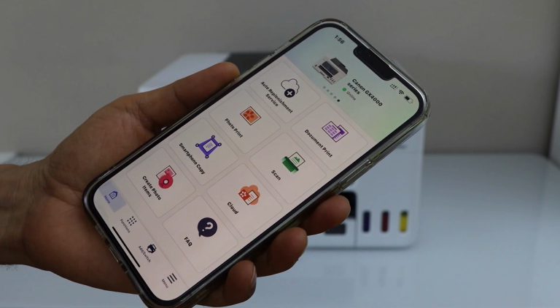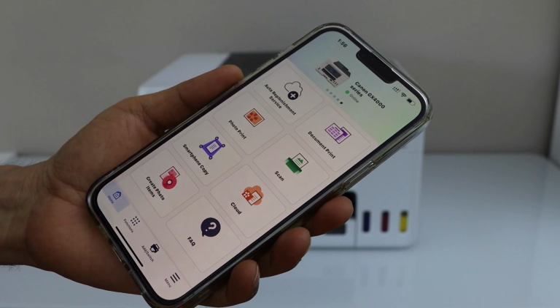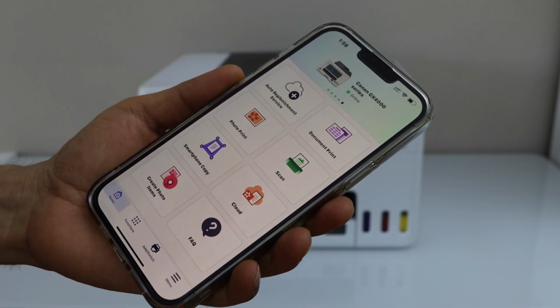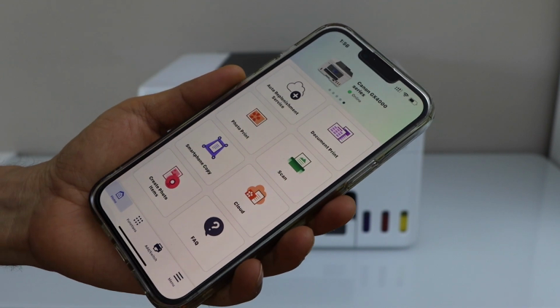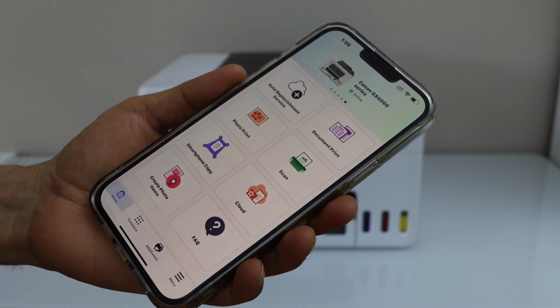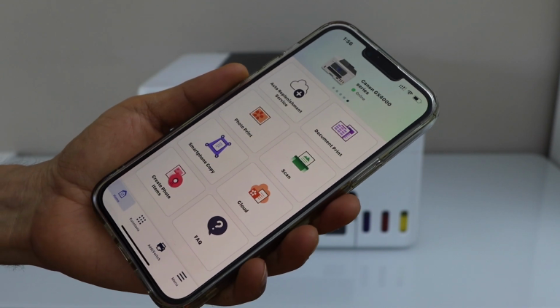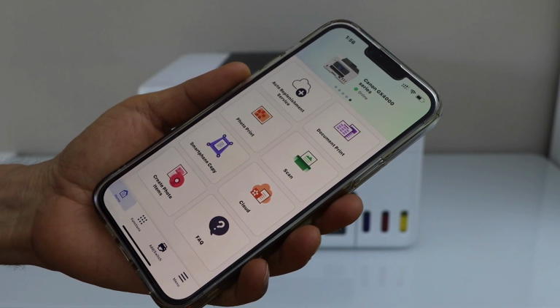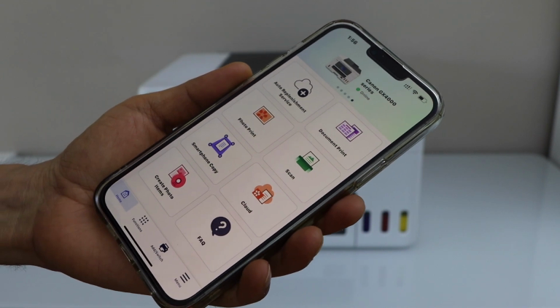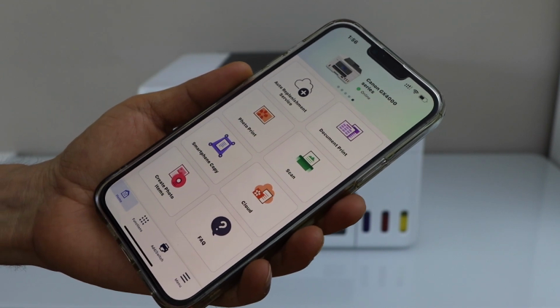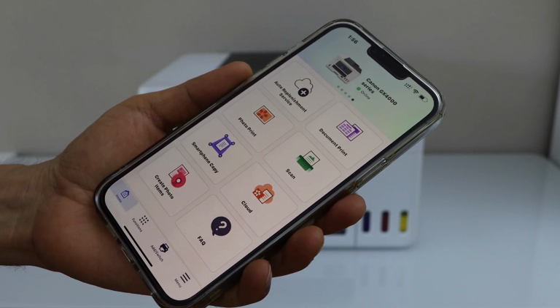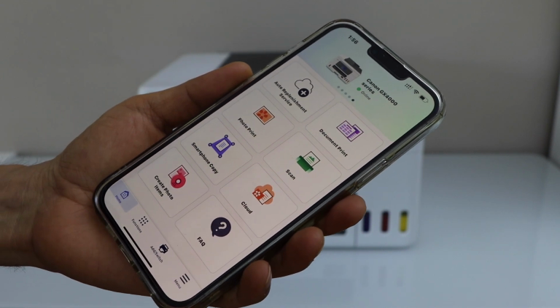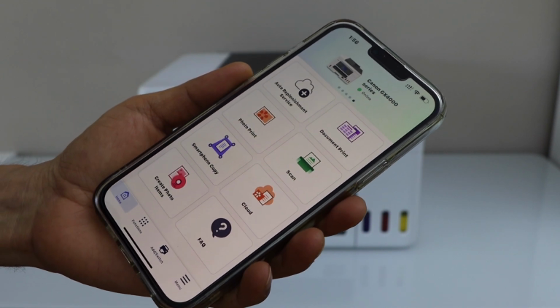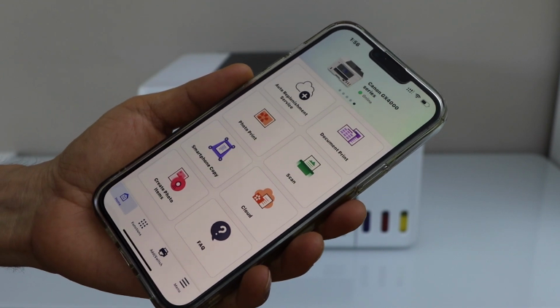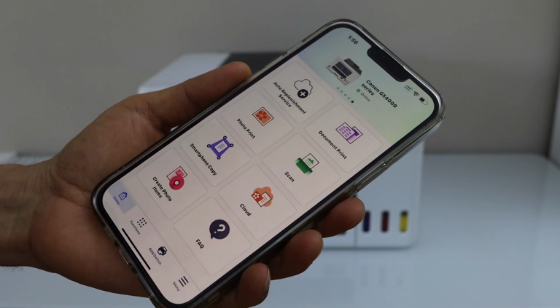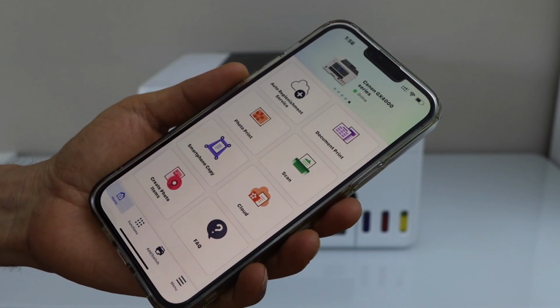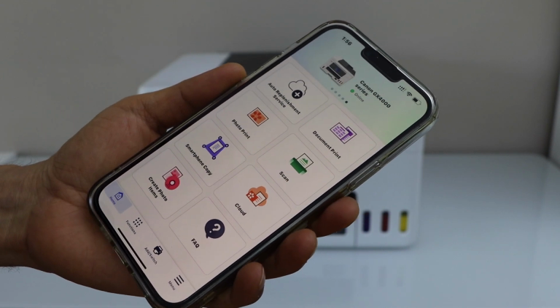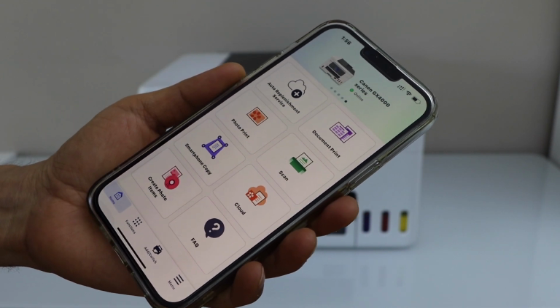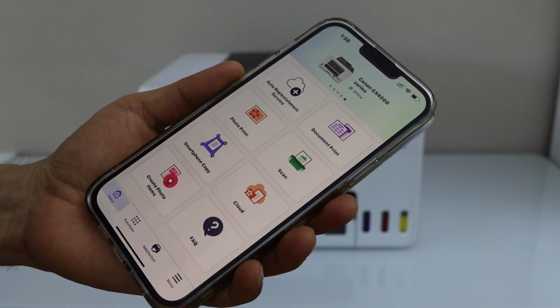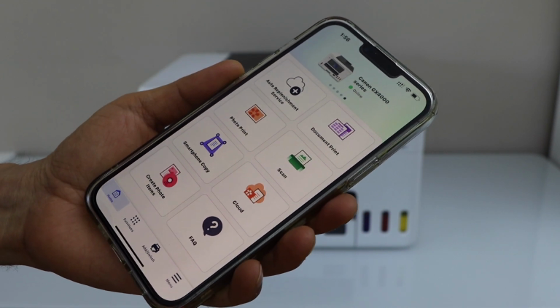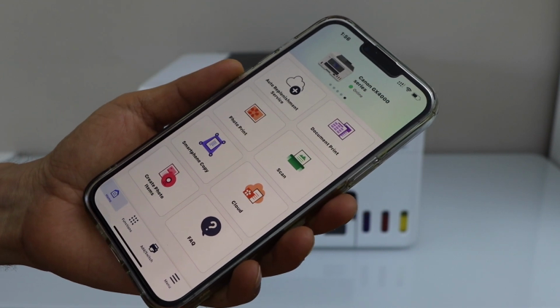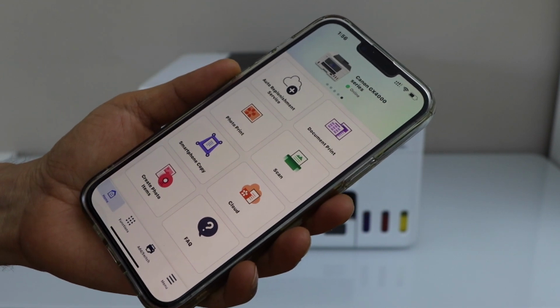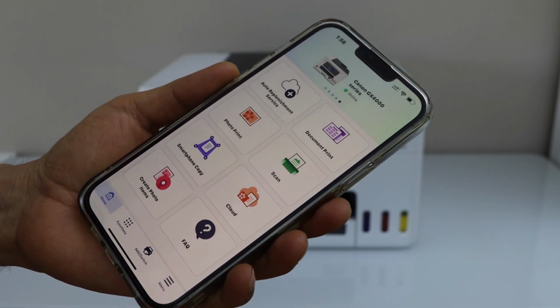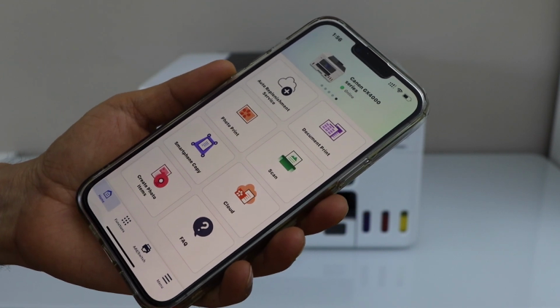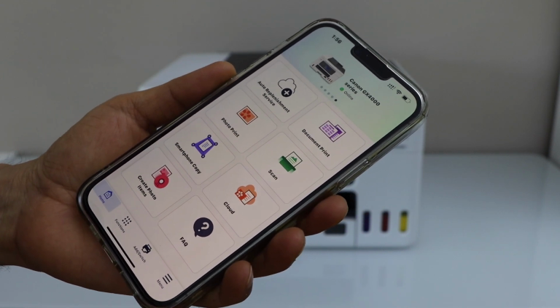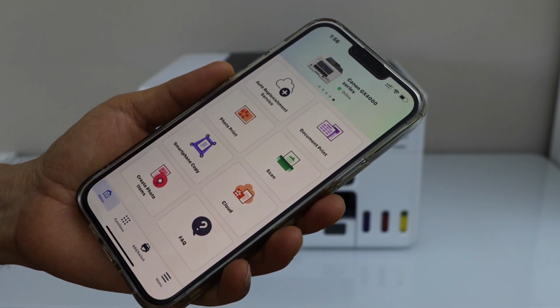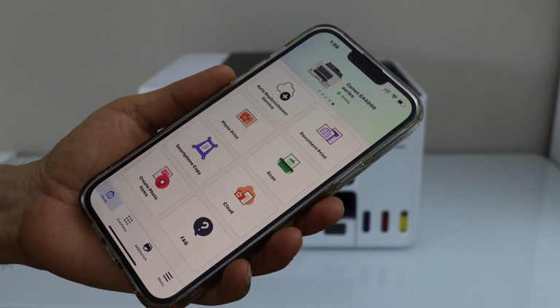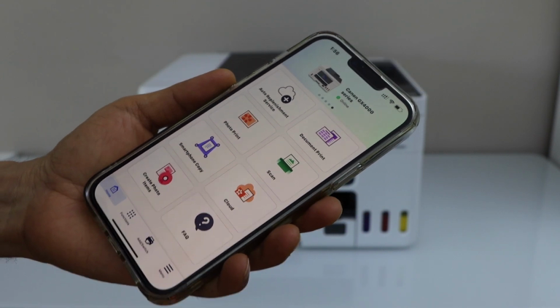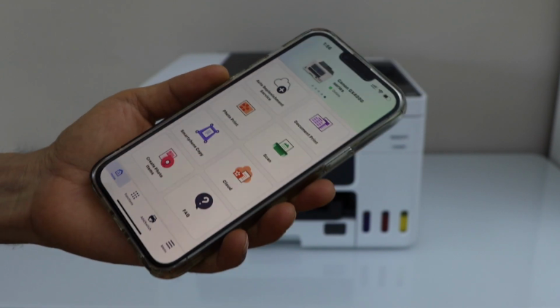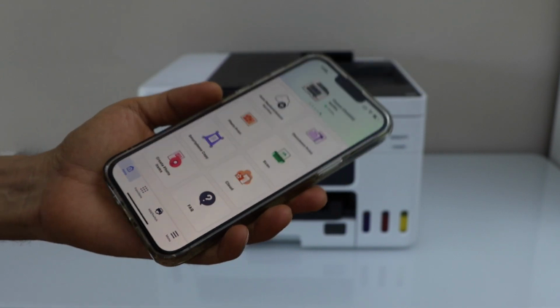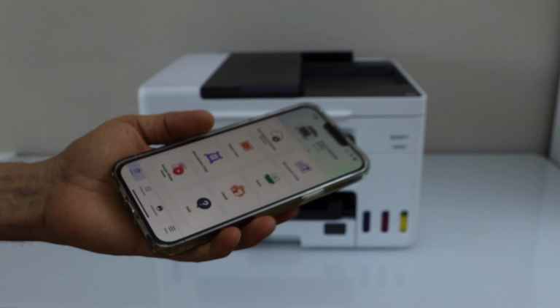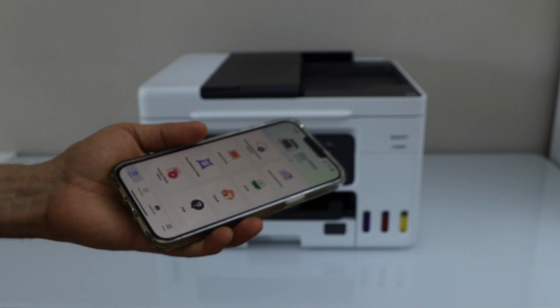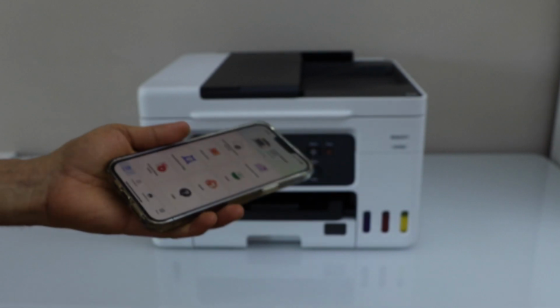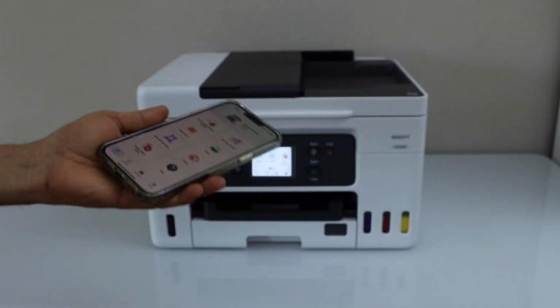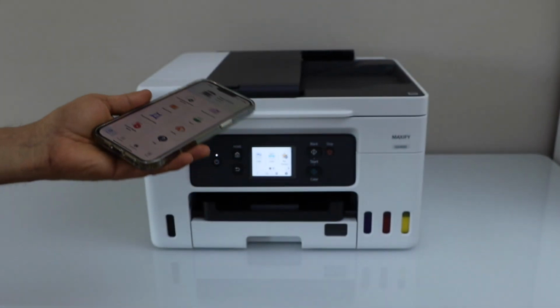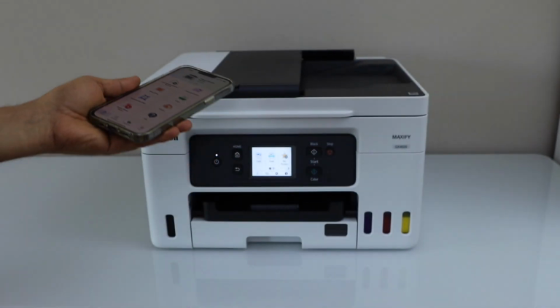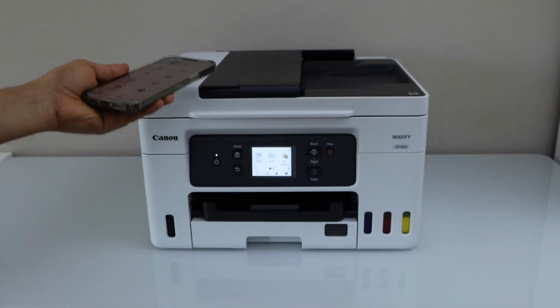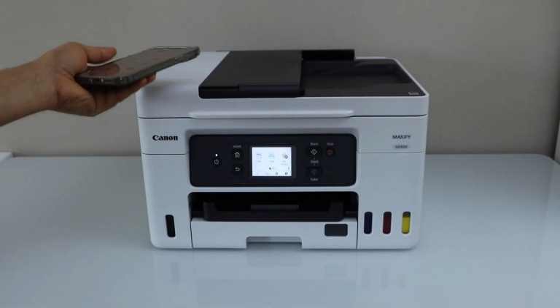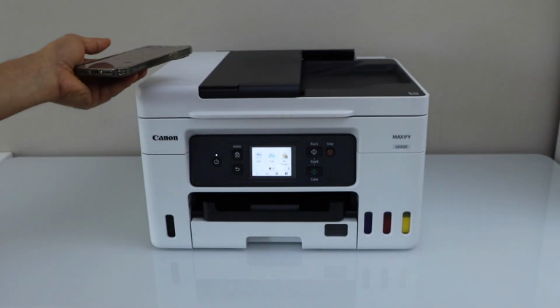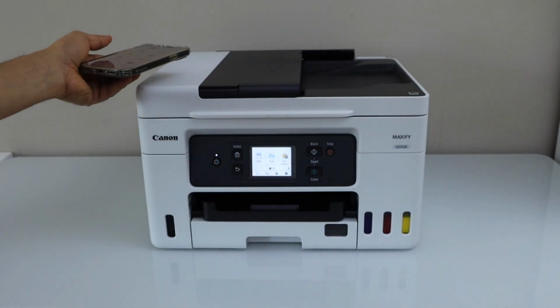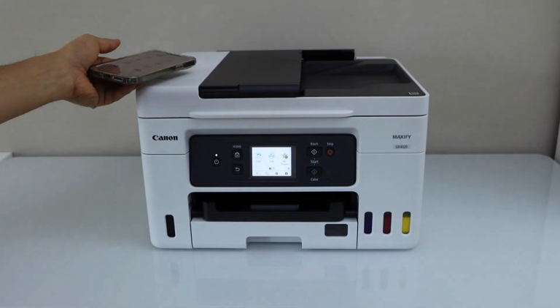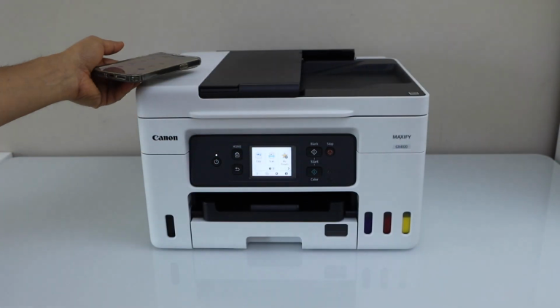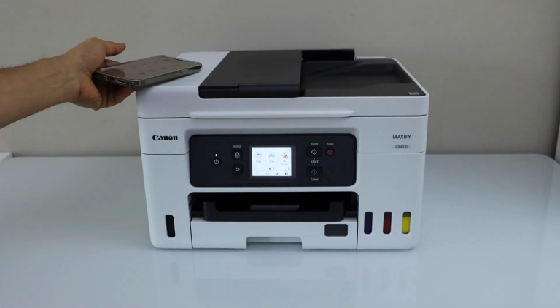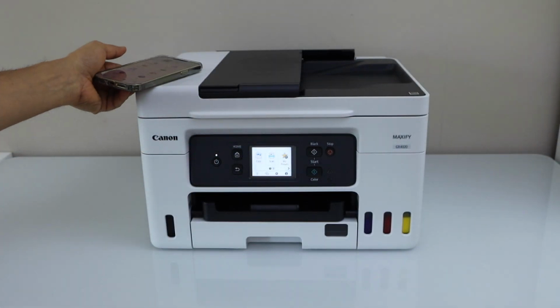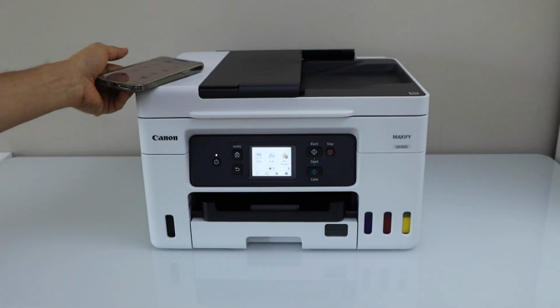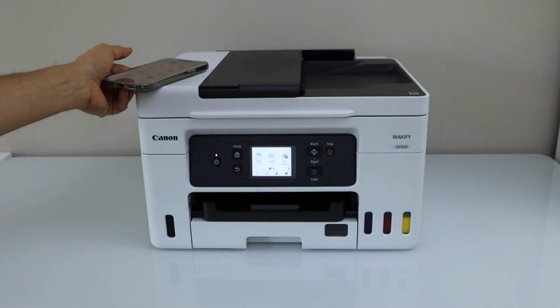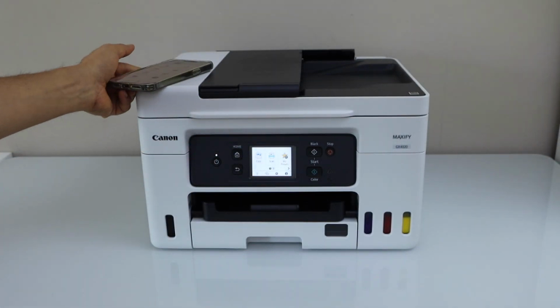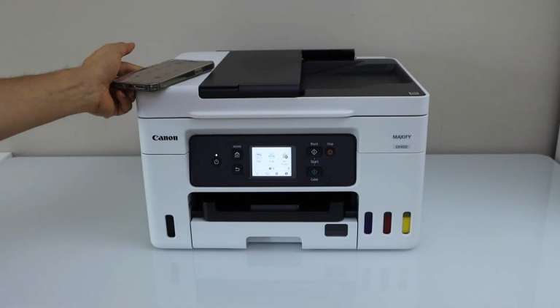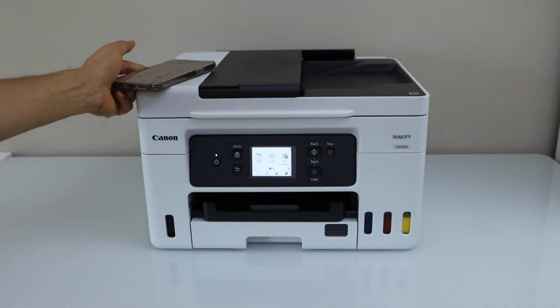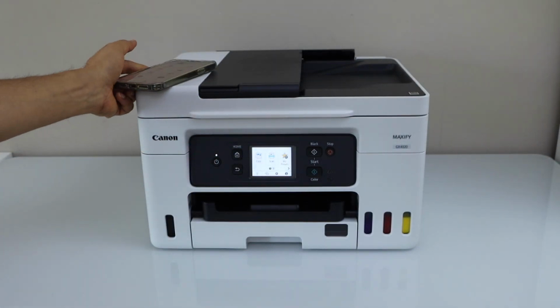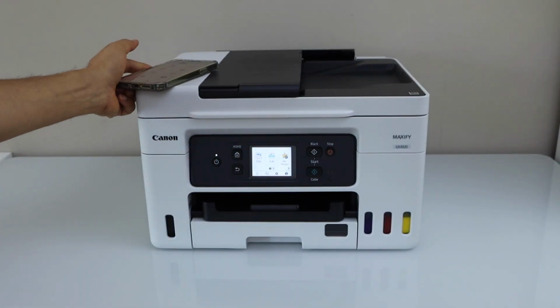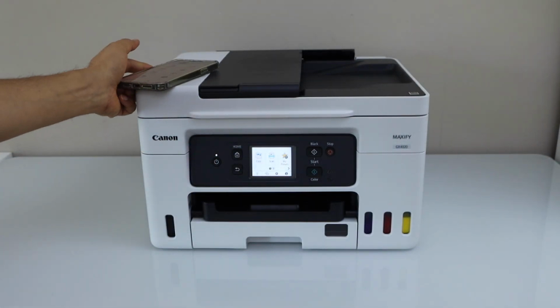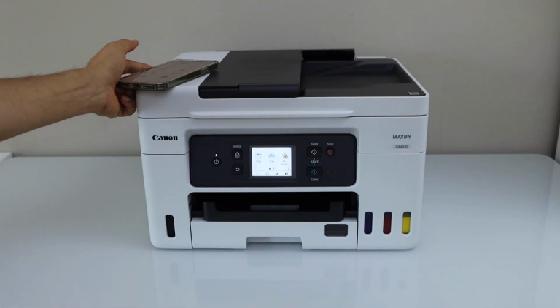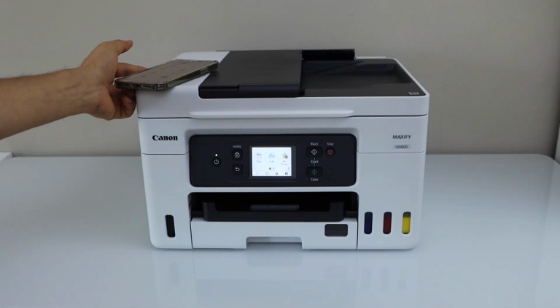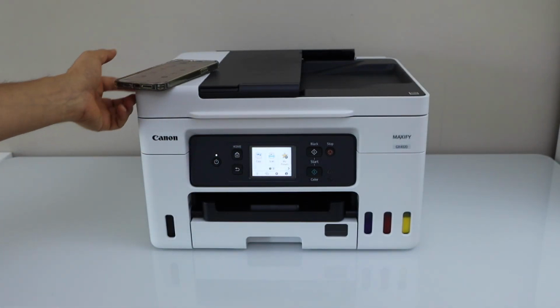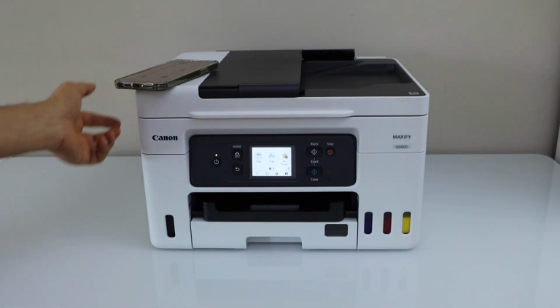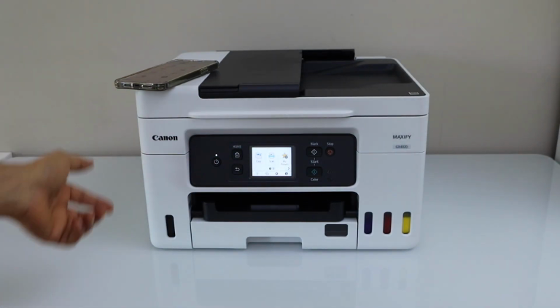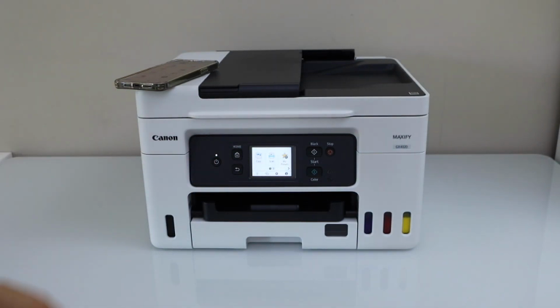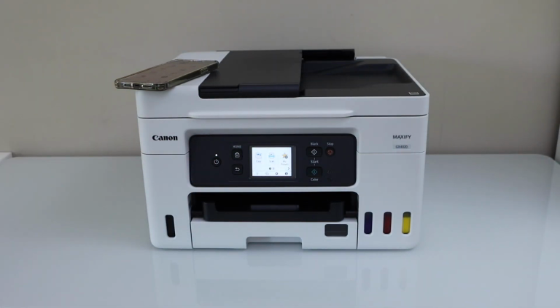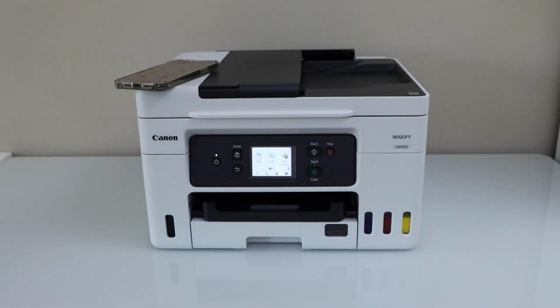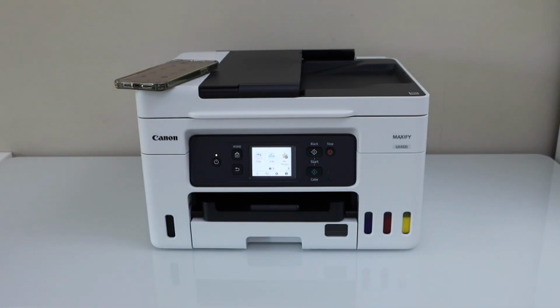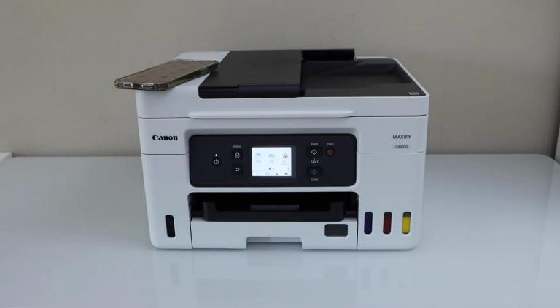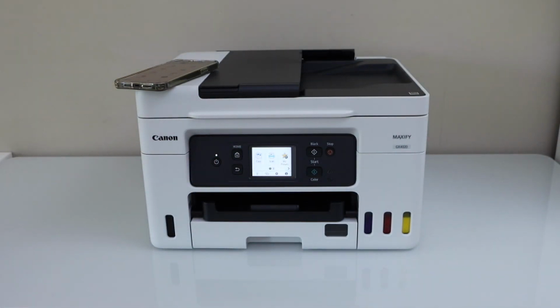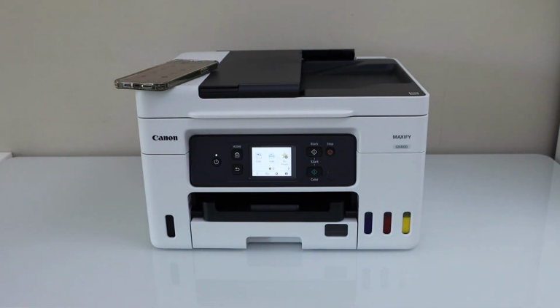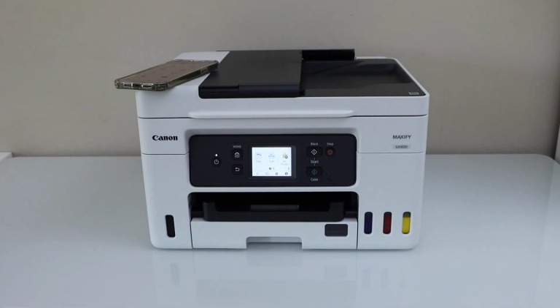Now we can start using this printer for wireless printing and scanning. This is how to do the WPS setup of this printer. Thanks for watching.